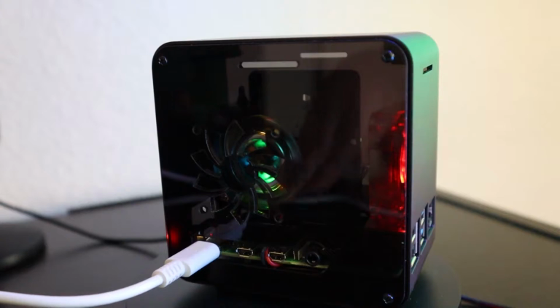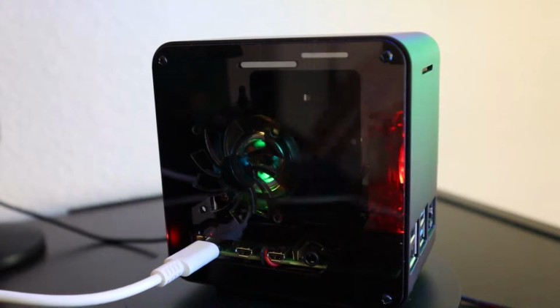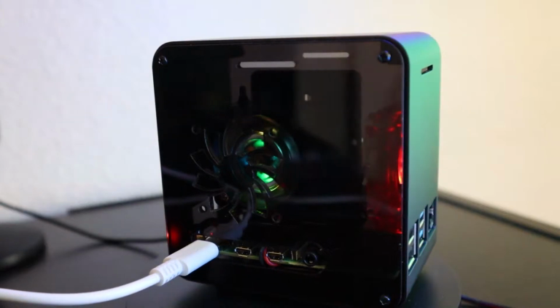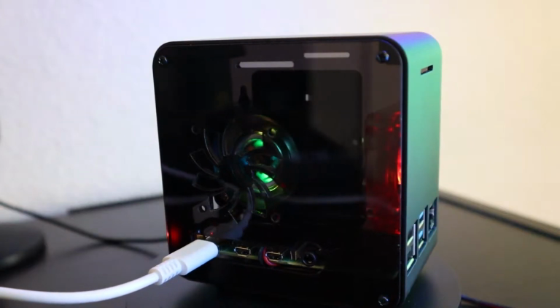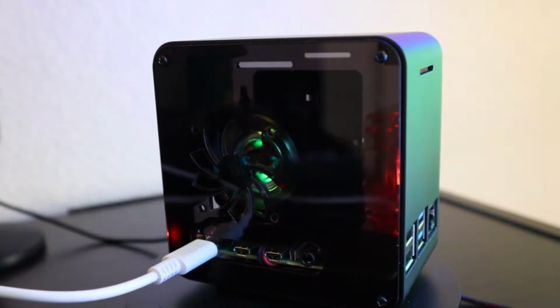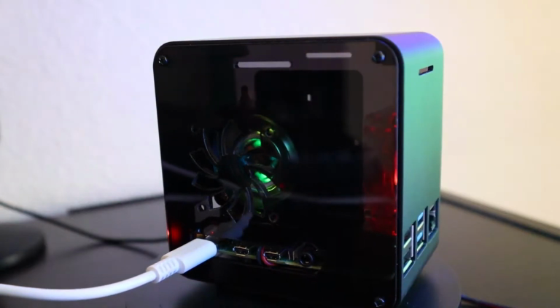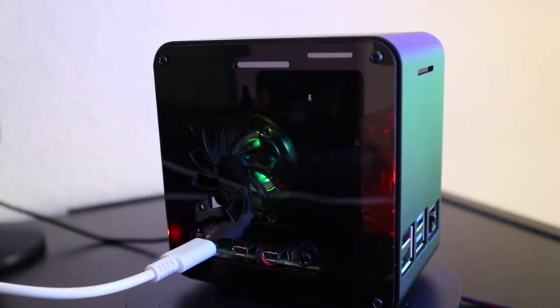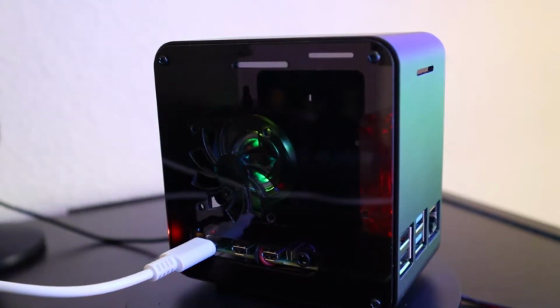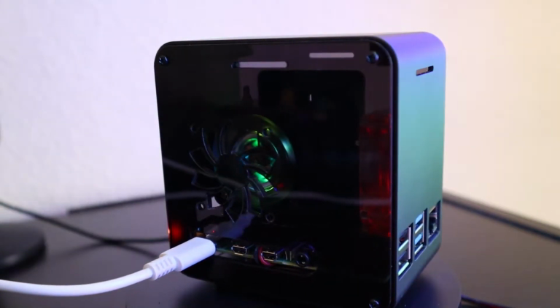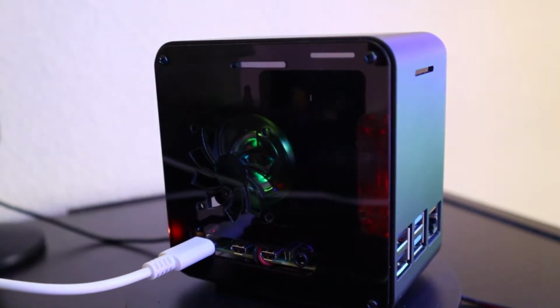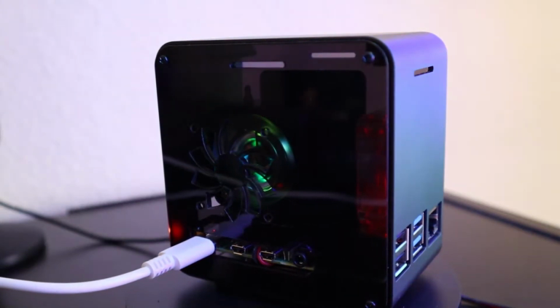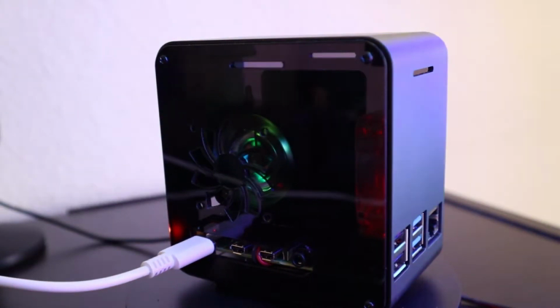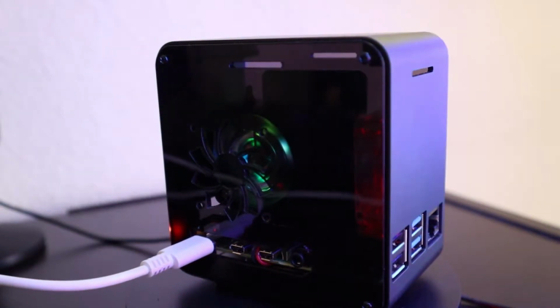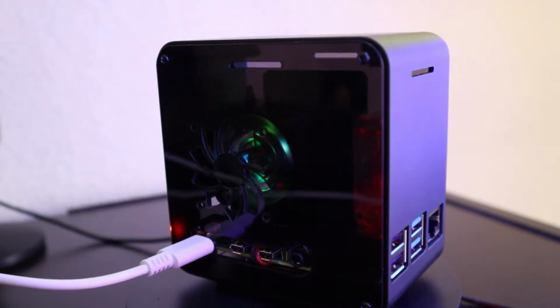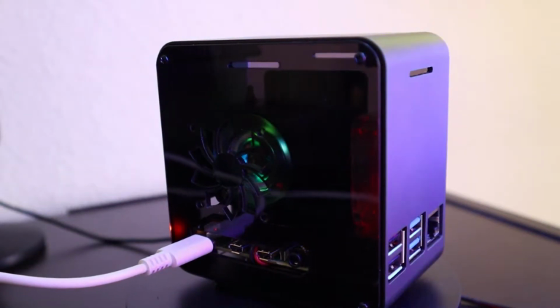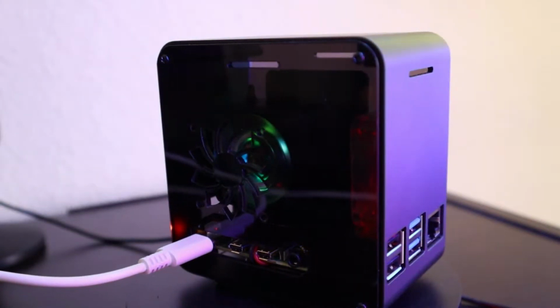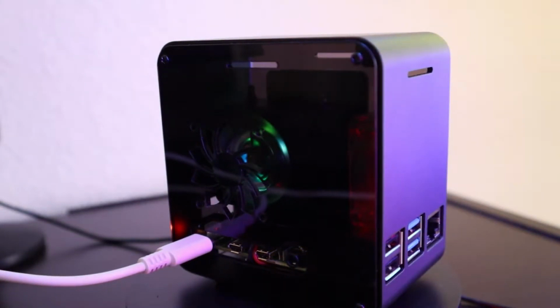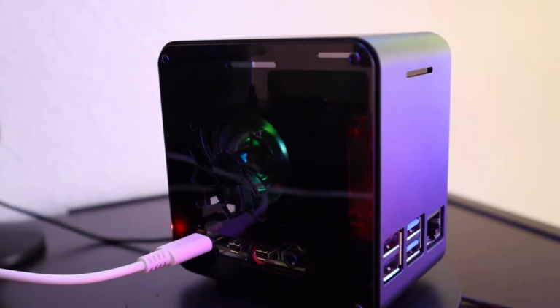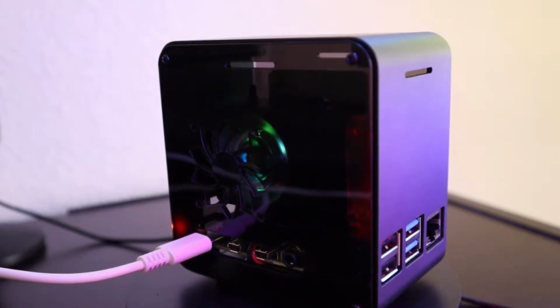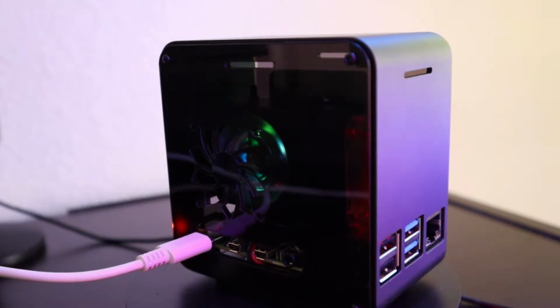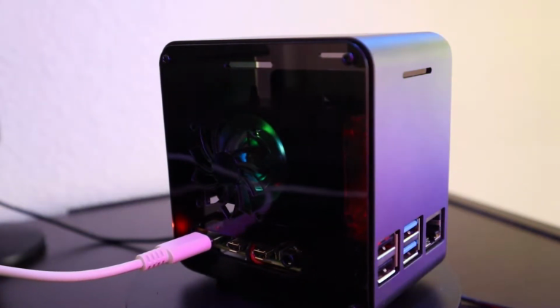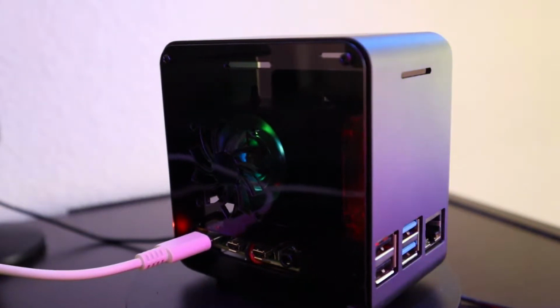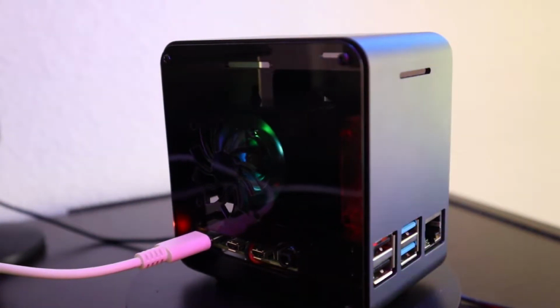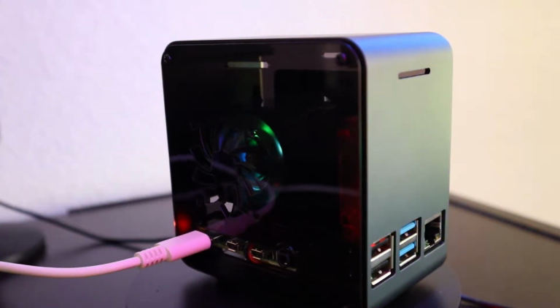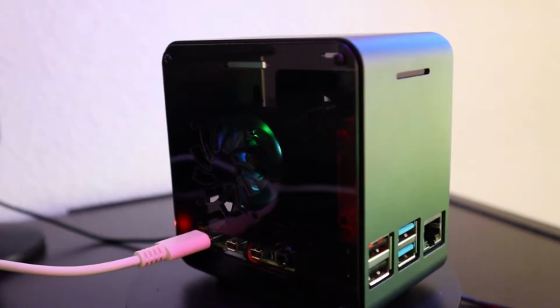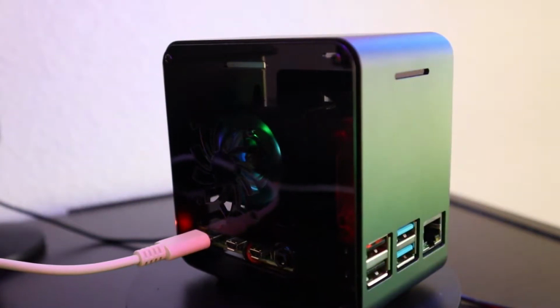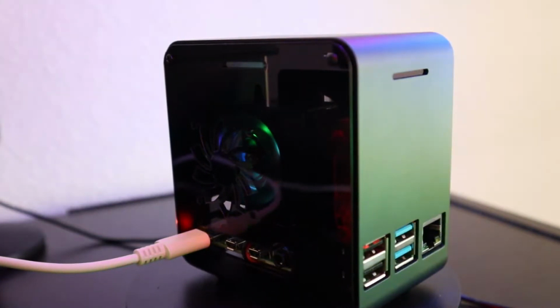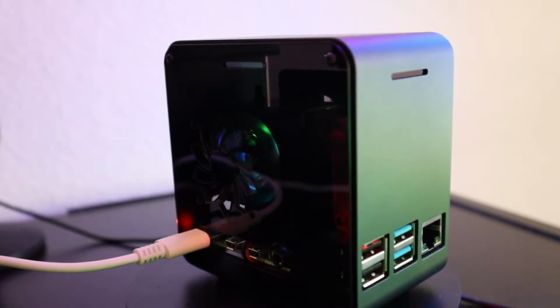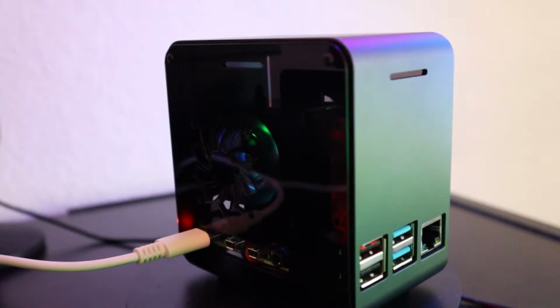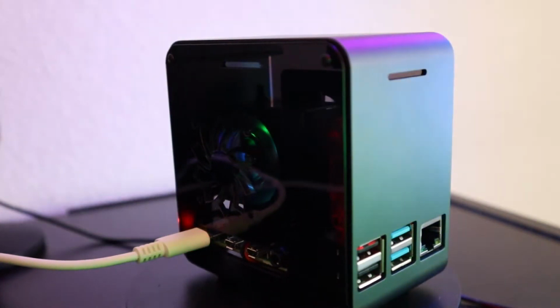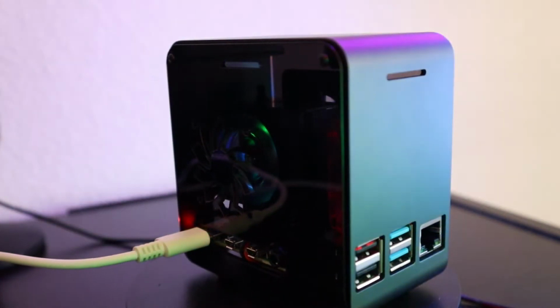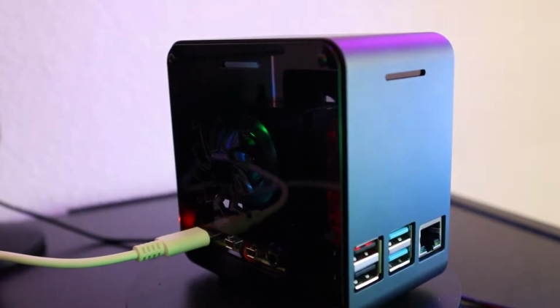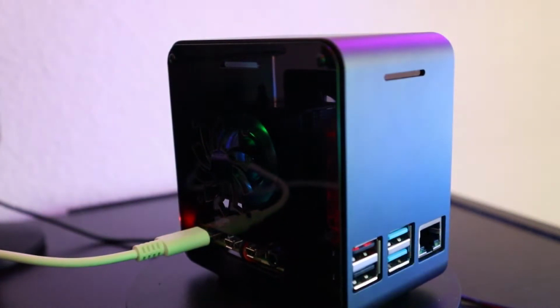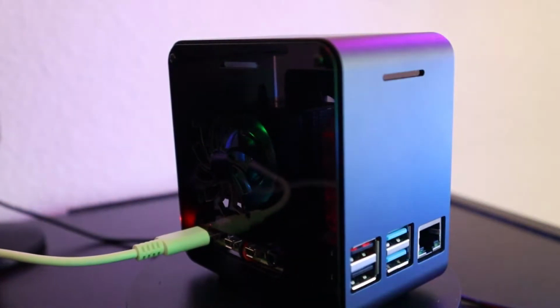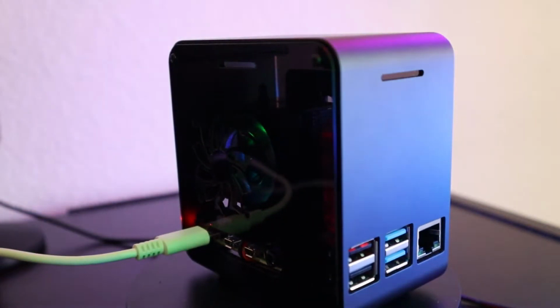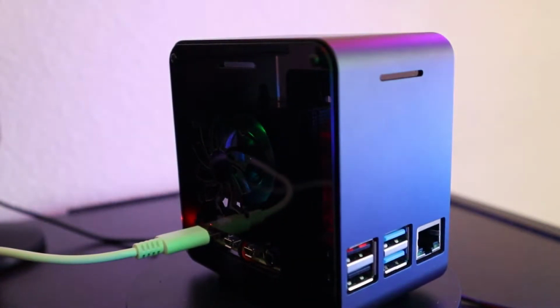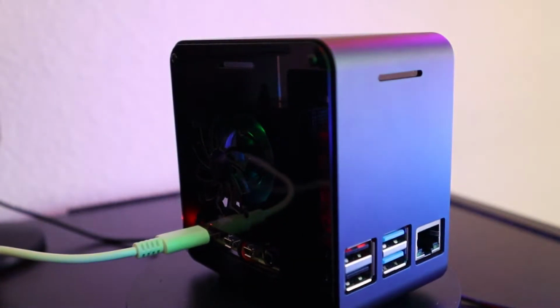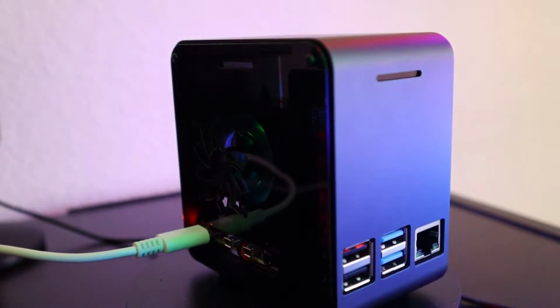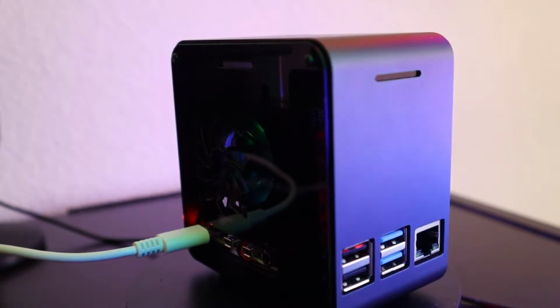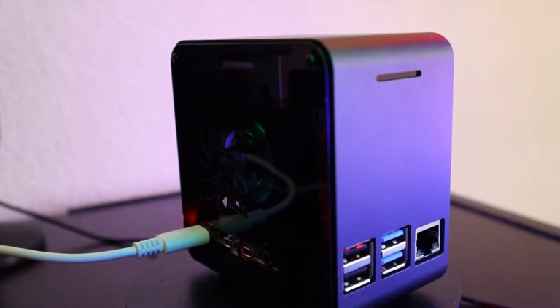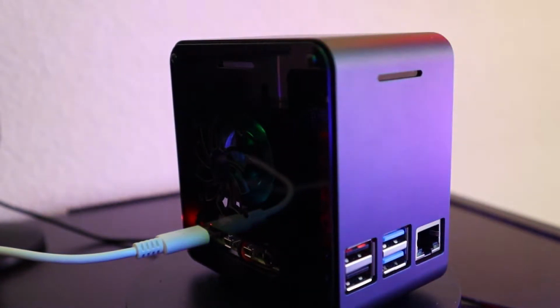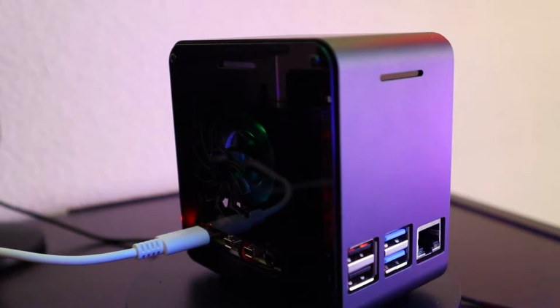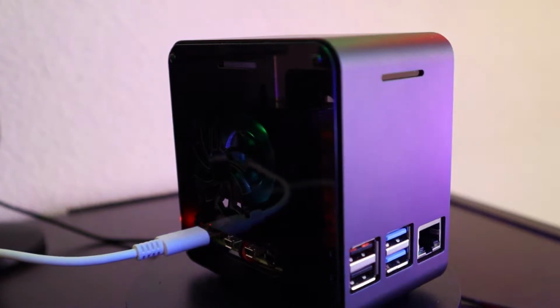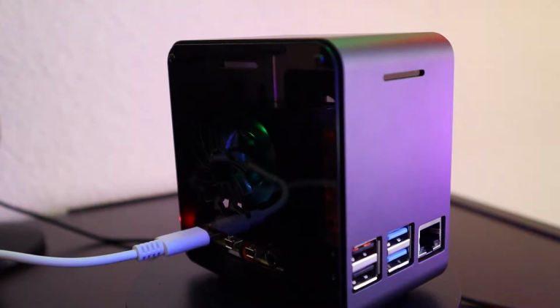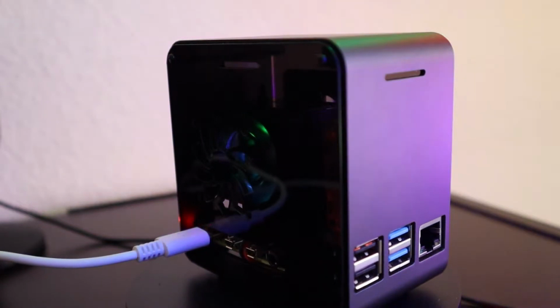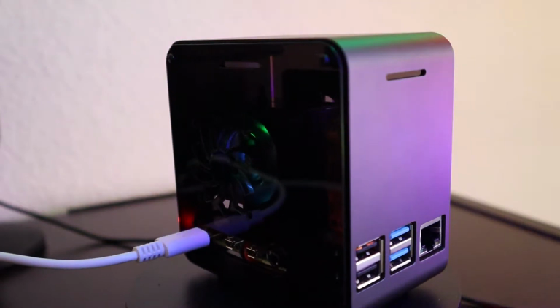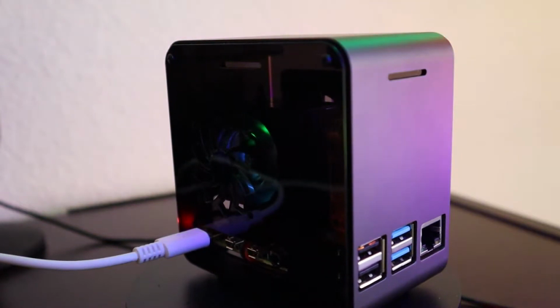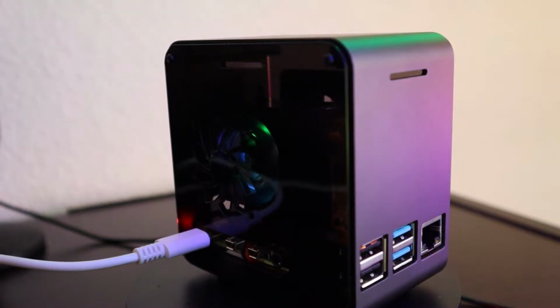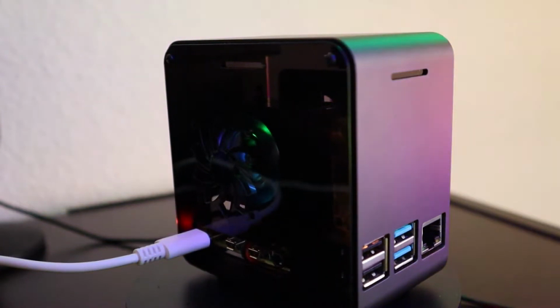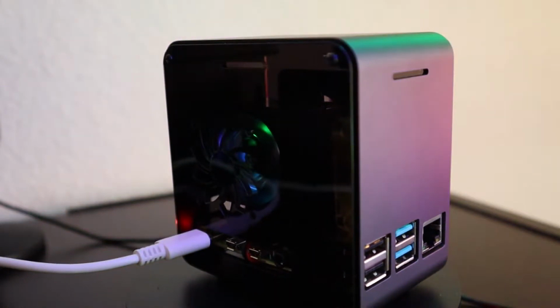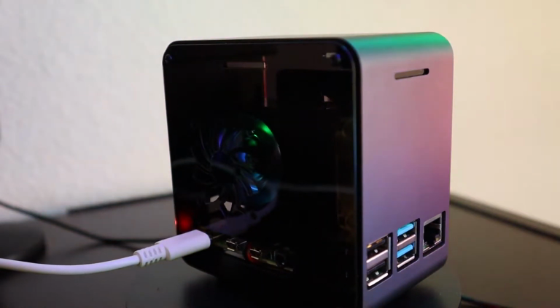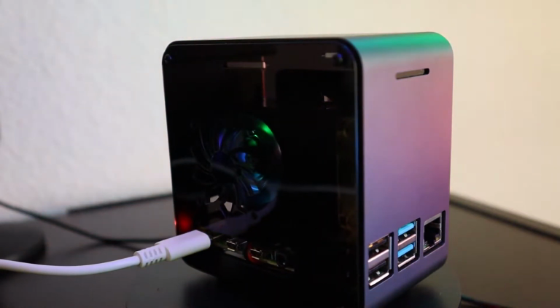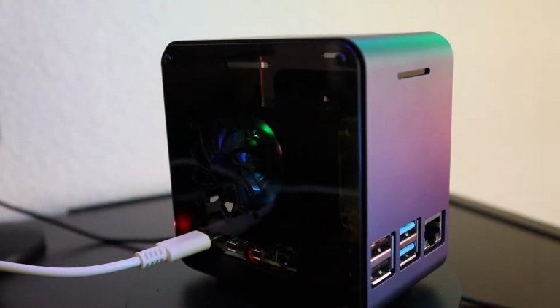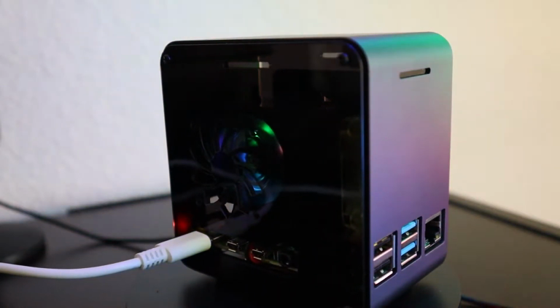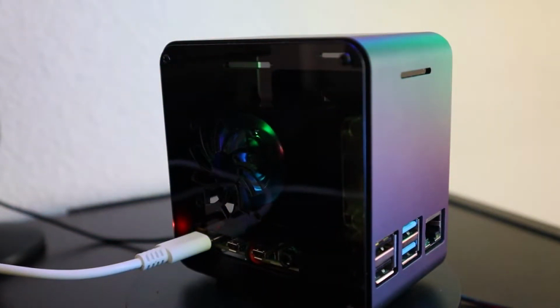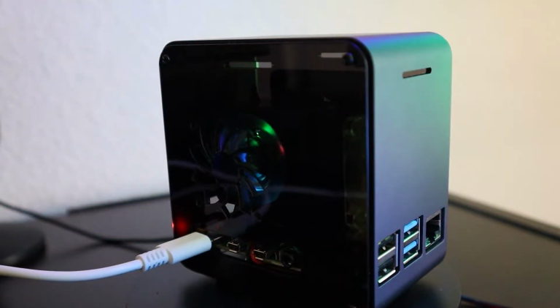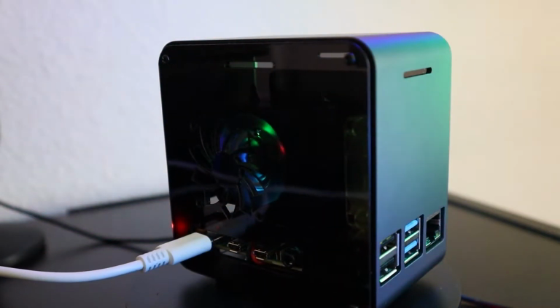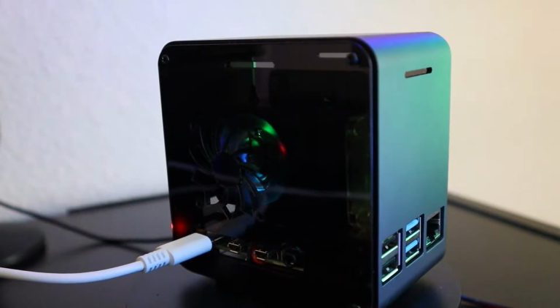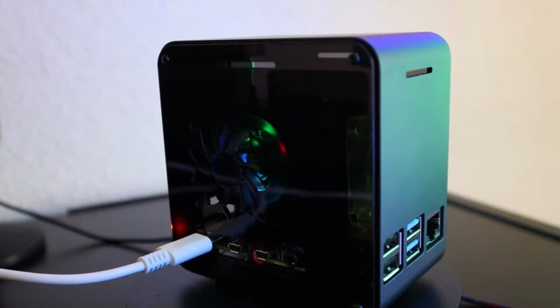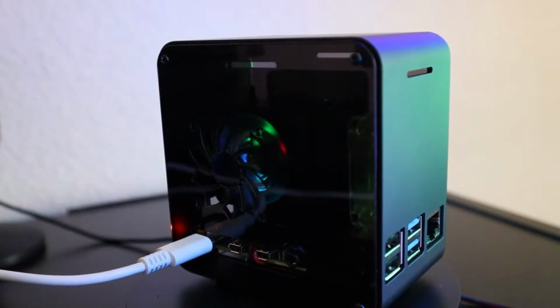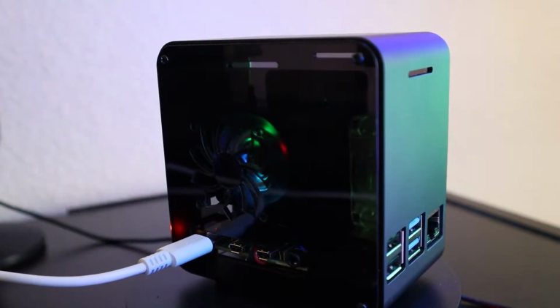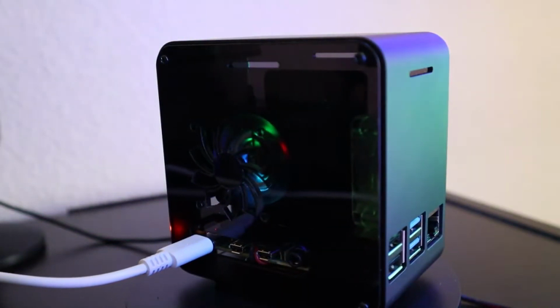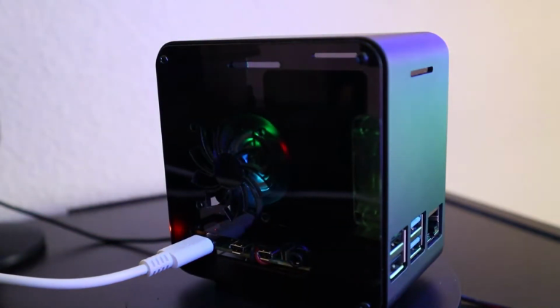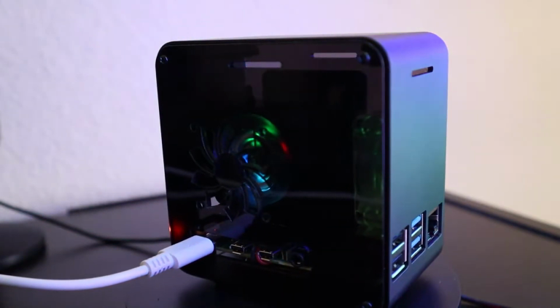What's going on everyone, and here we go with another video! Today in this video I'll show you how to make a mini computer using Raspberry Pi, so stay tuned!